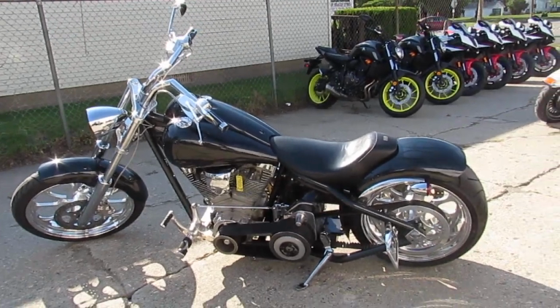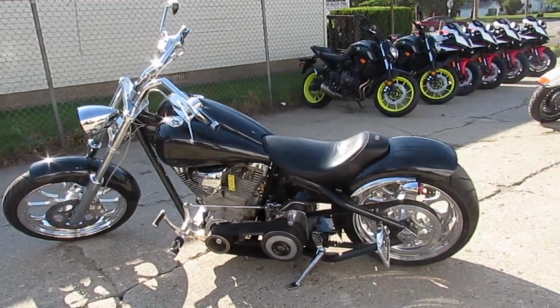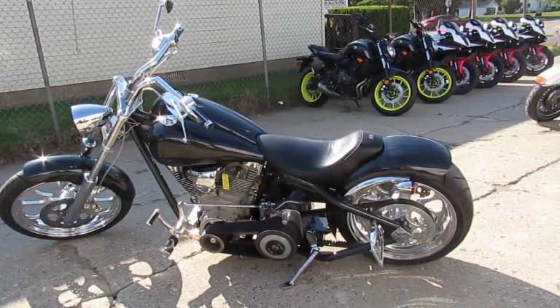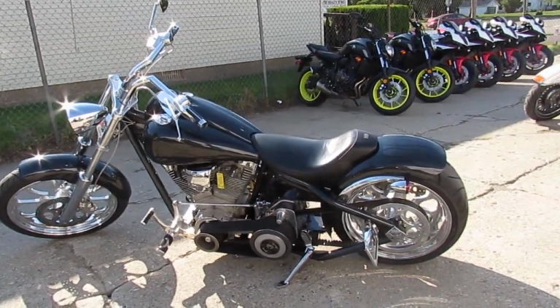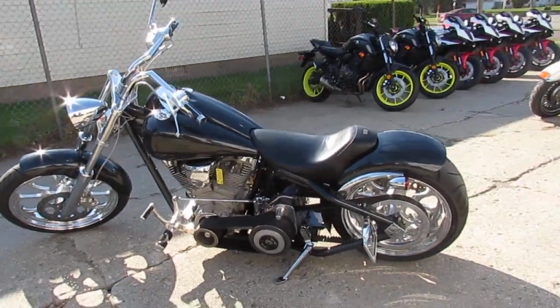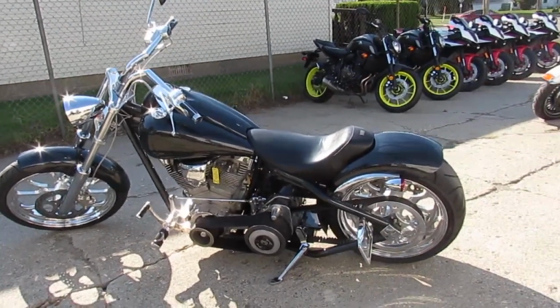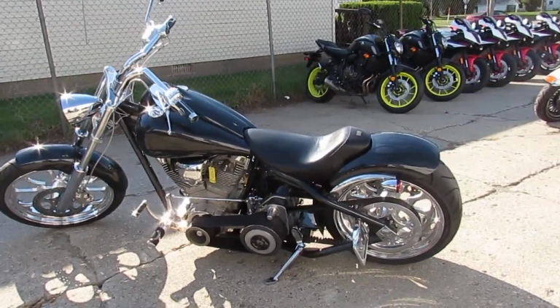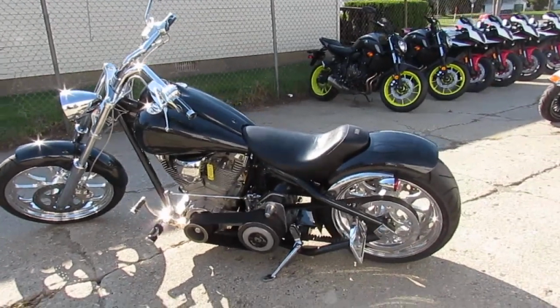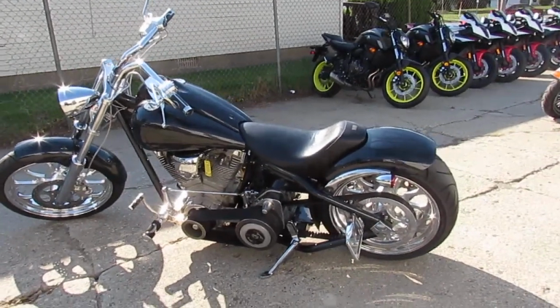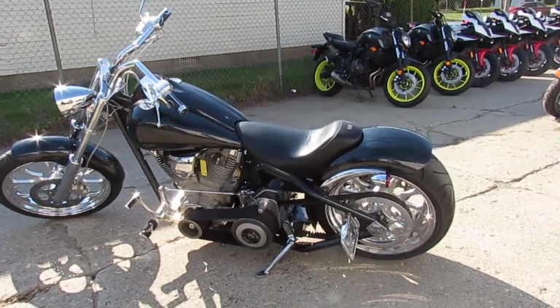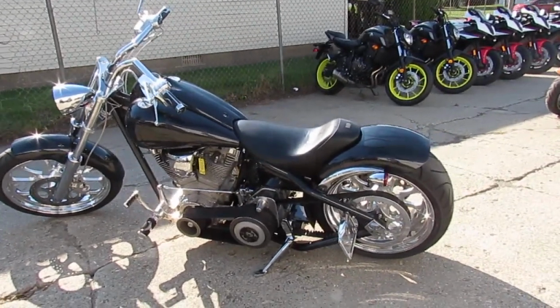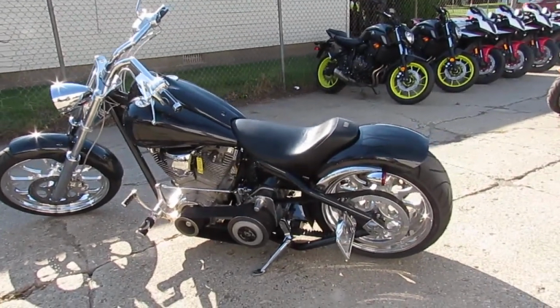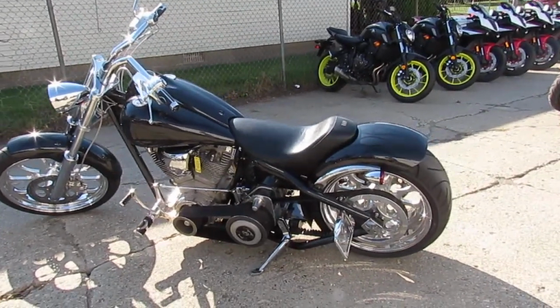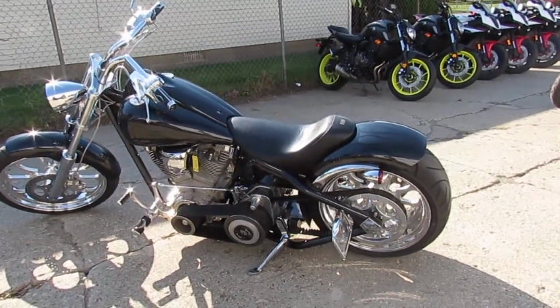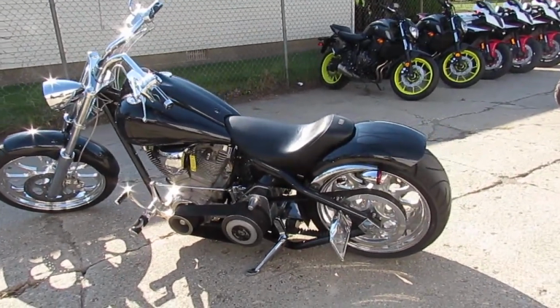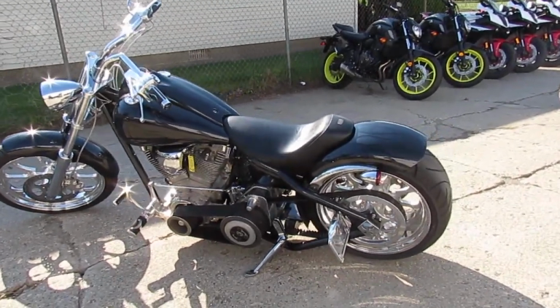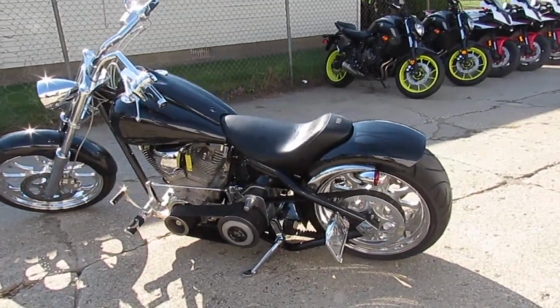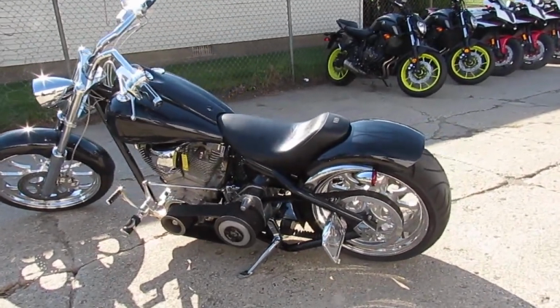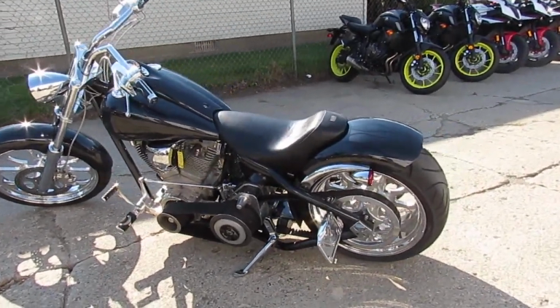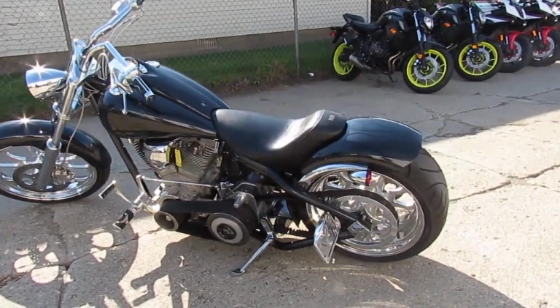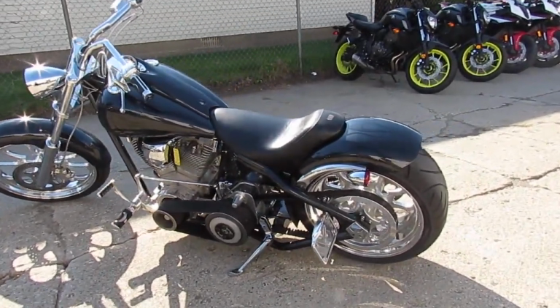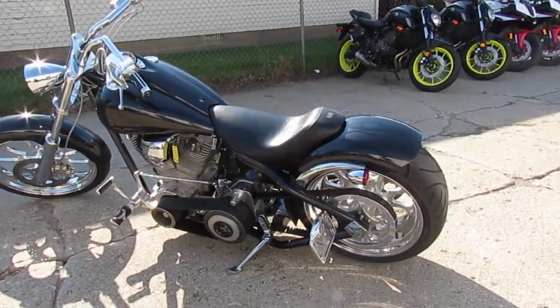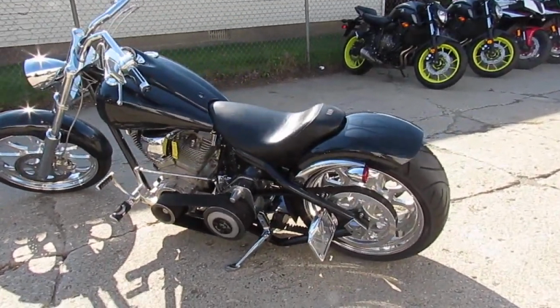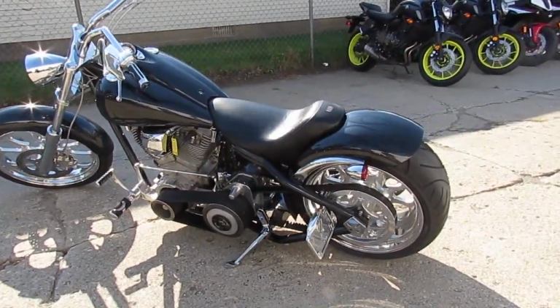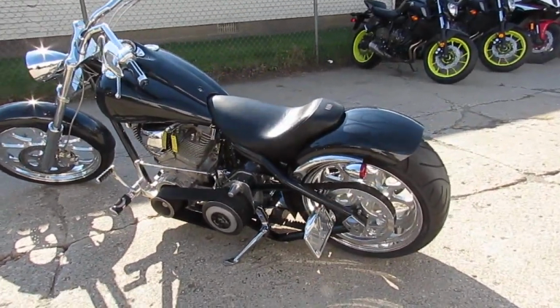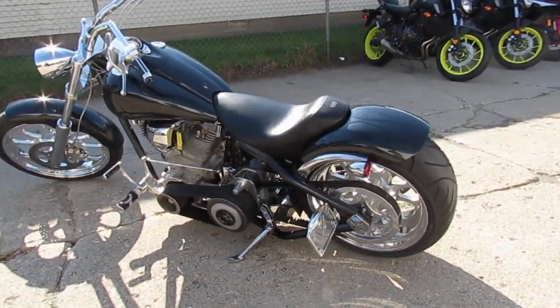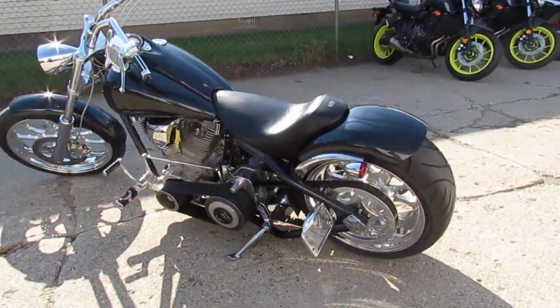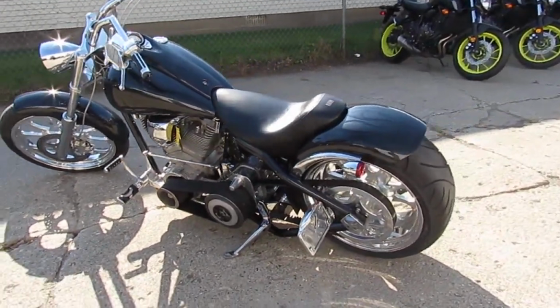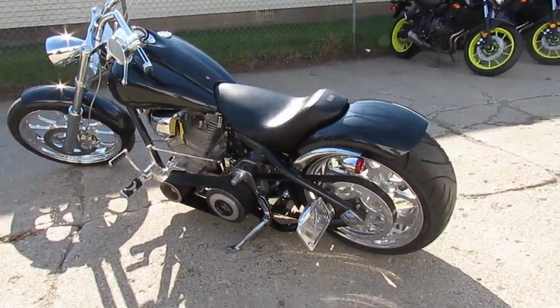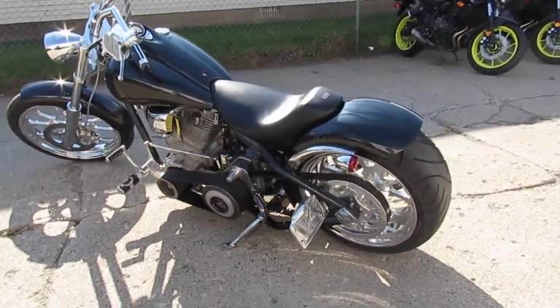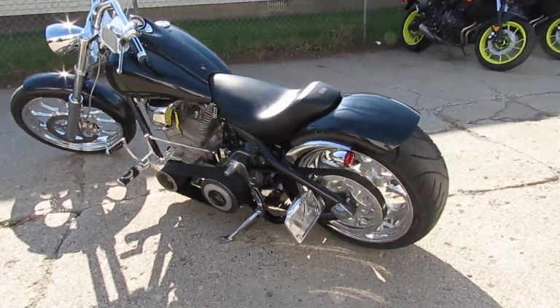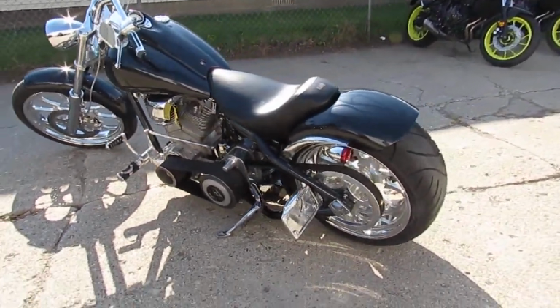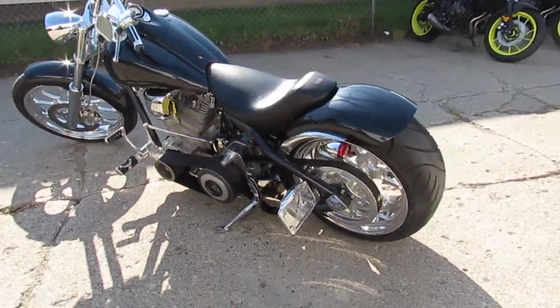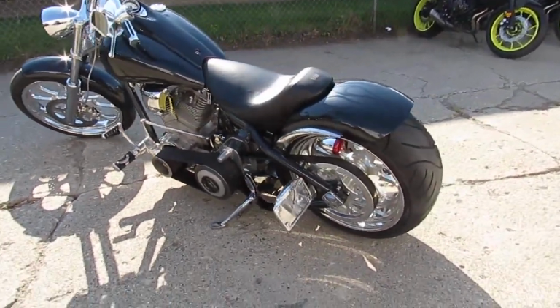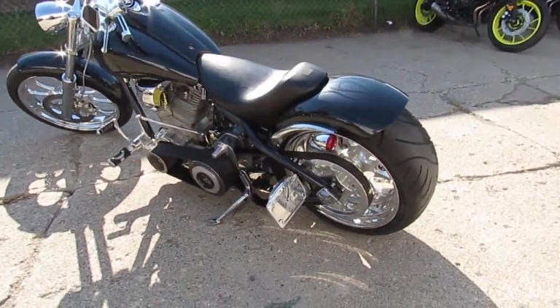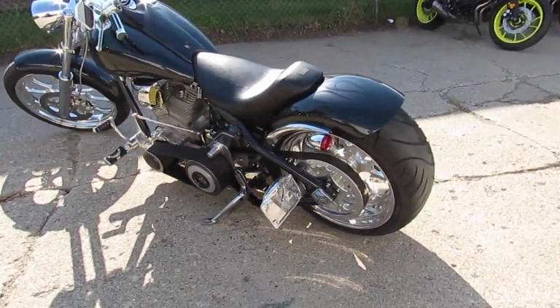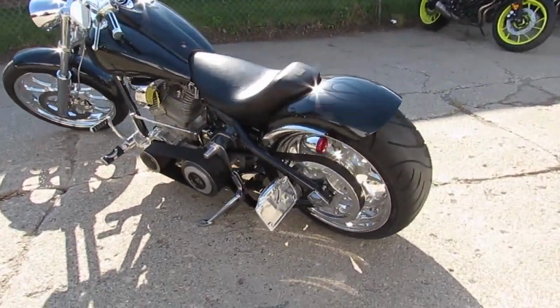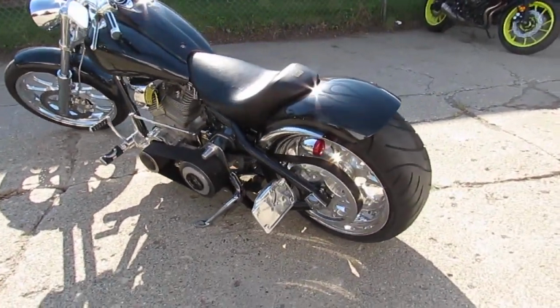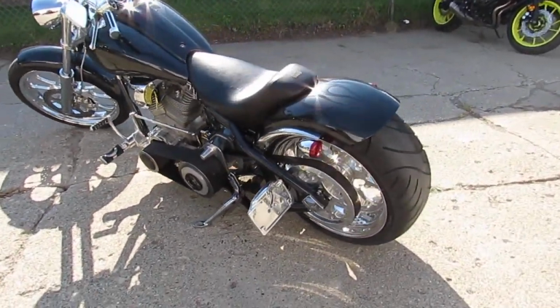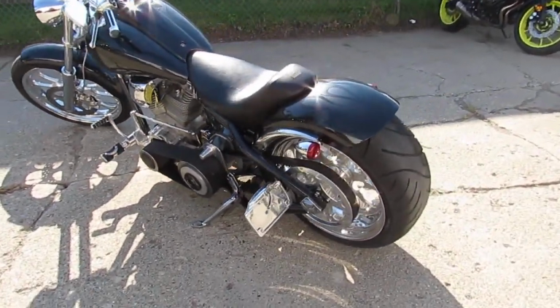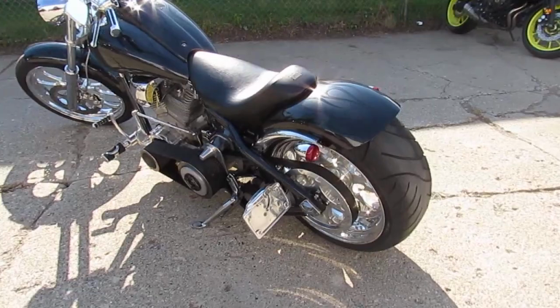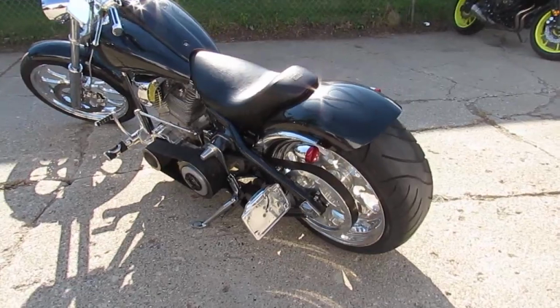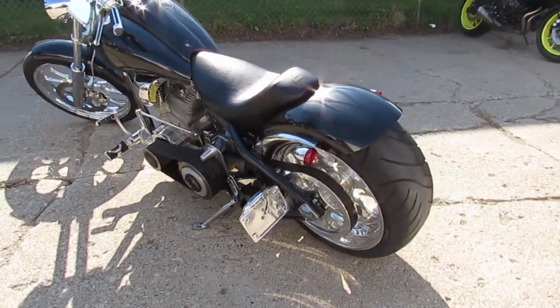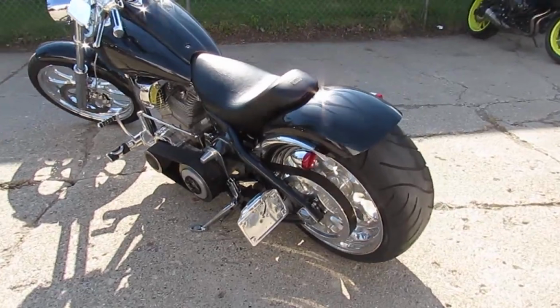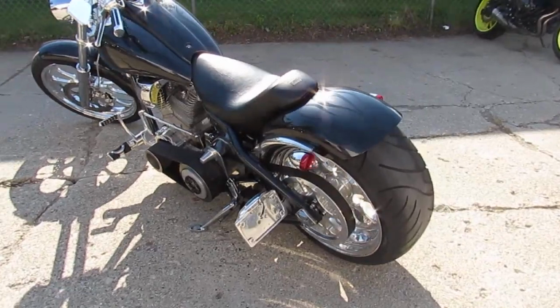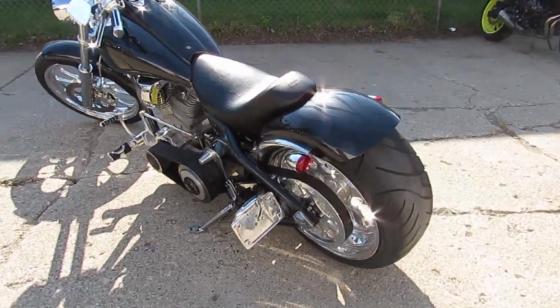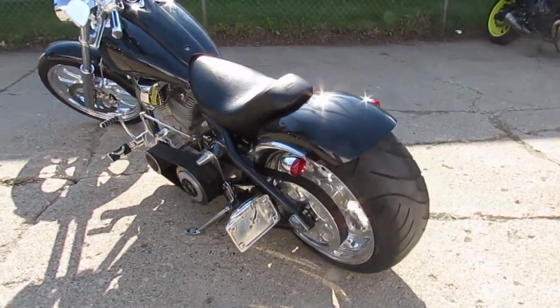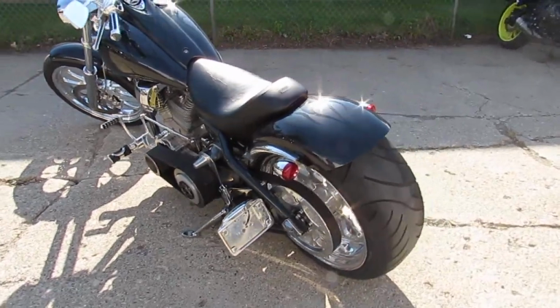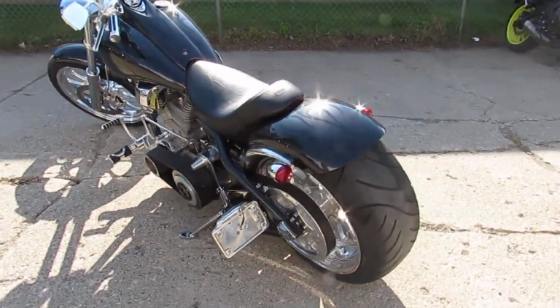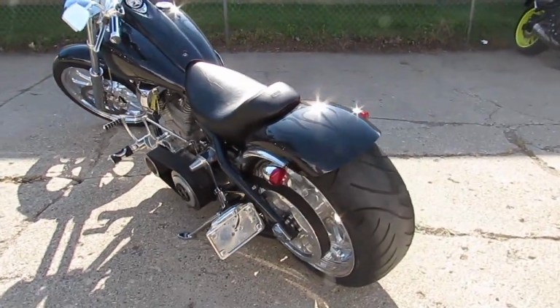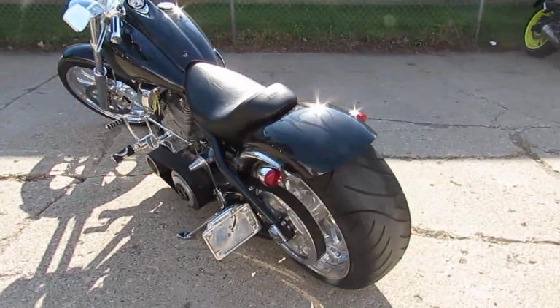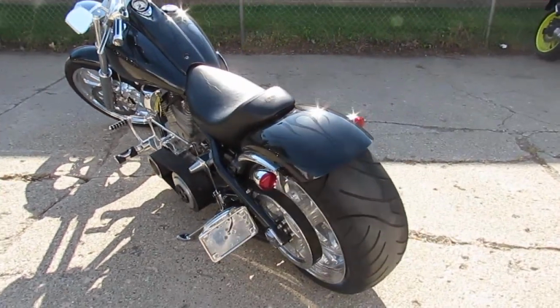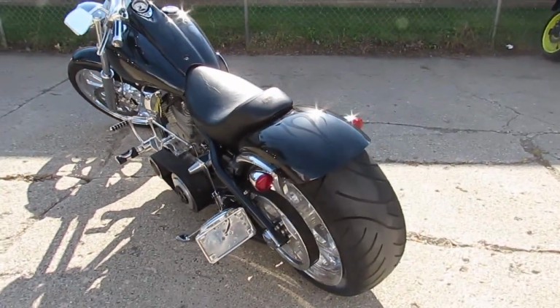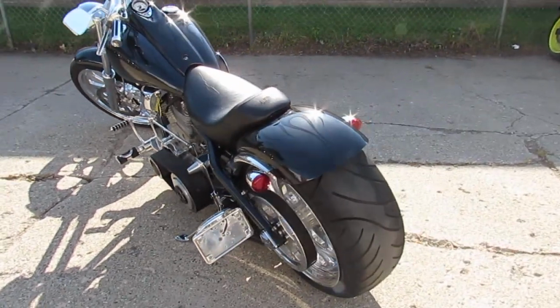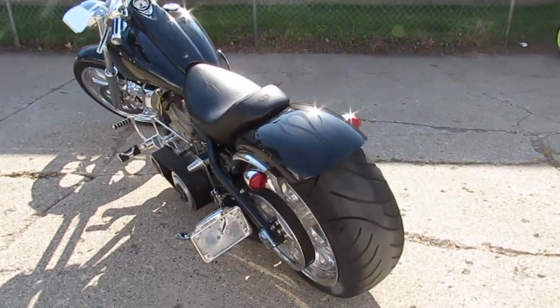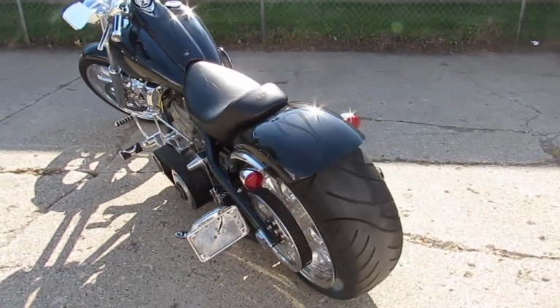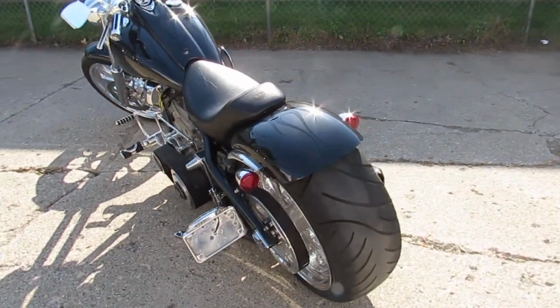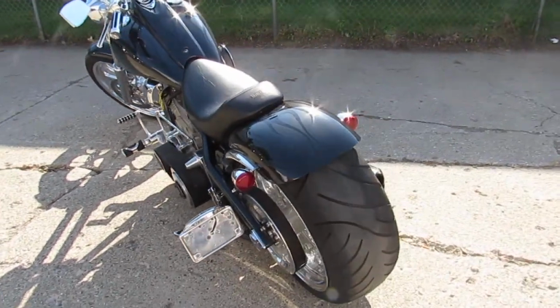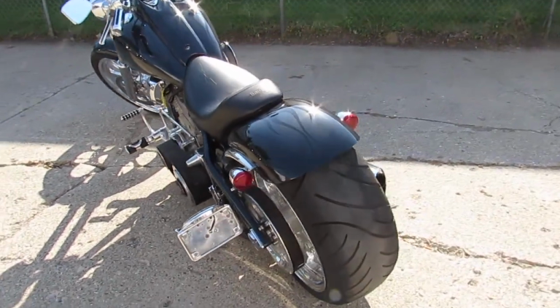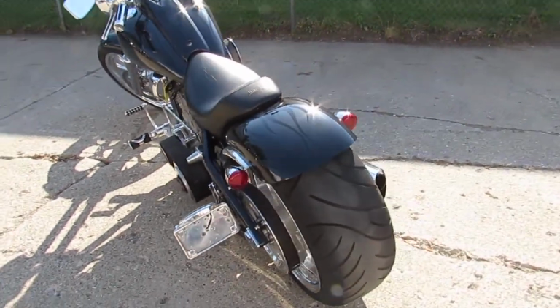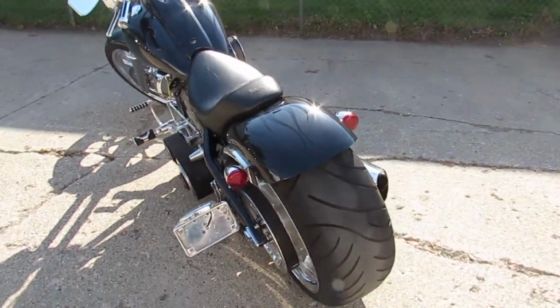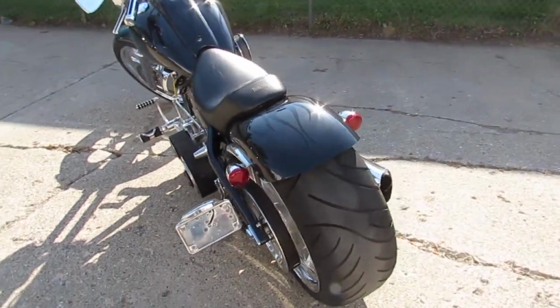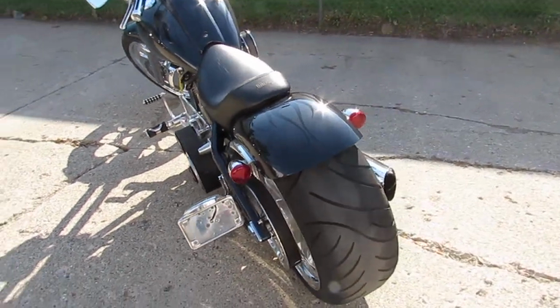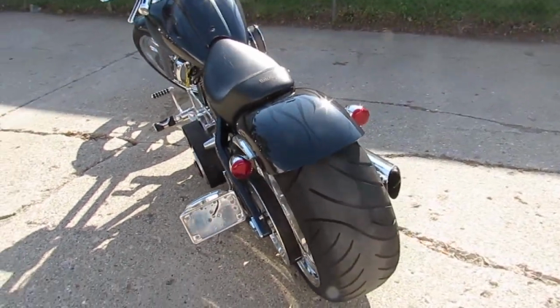Hey guys, it's ApprovalPowerSports.com here. We've got over 600 used bikes that are showing for sale. I'm going to show you a really cool one though.